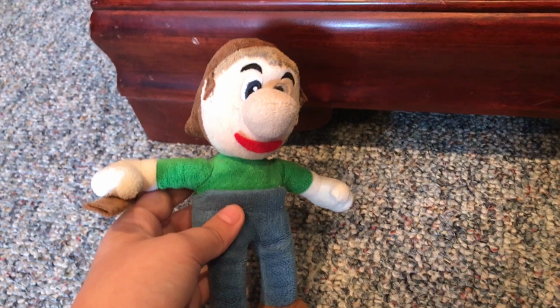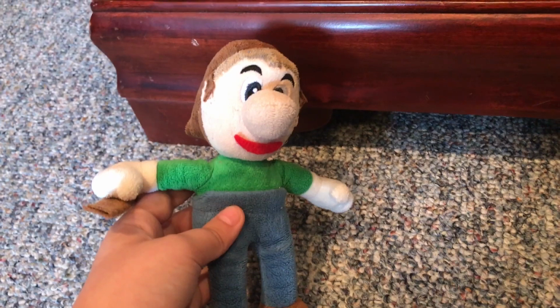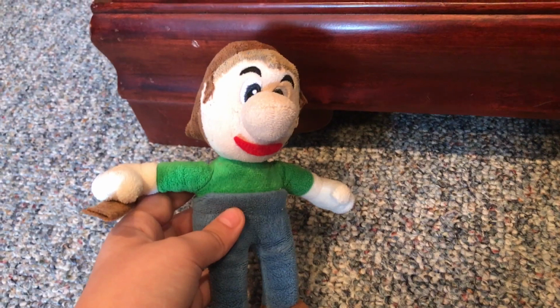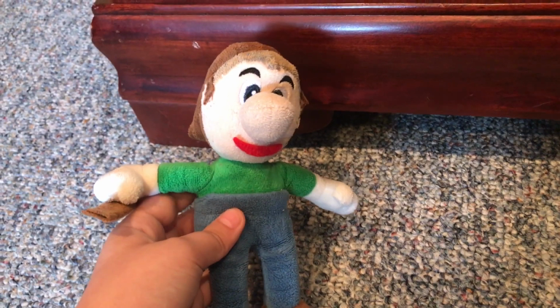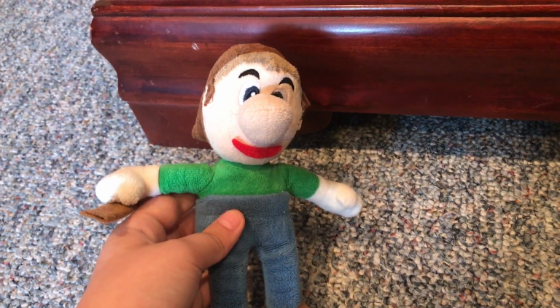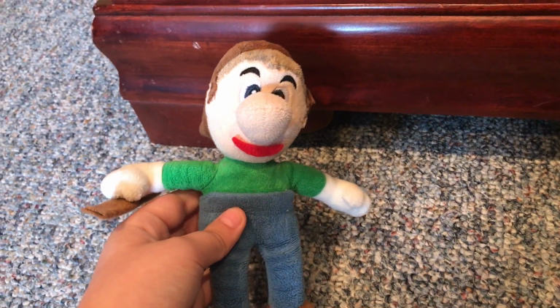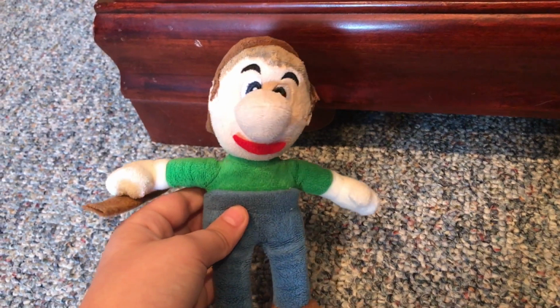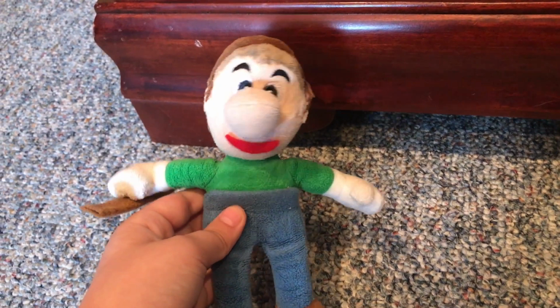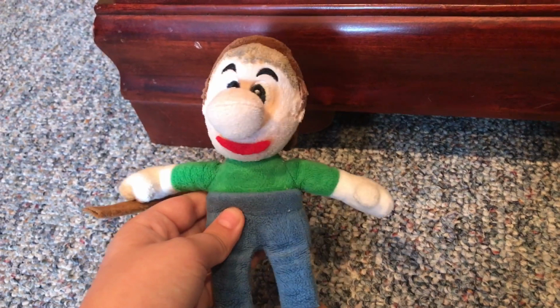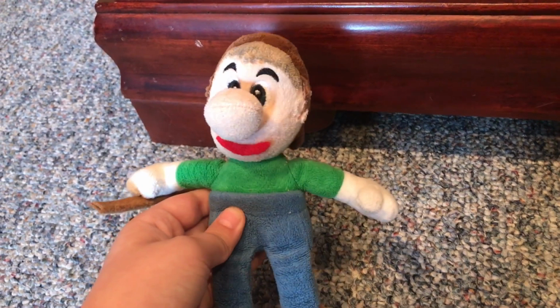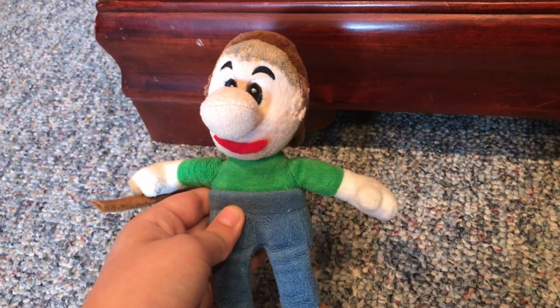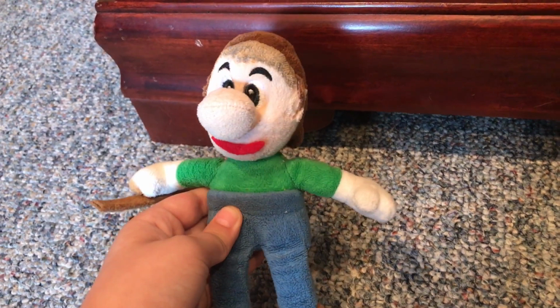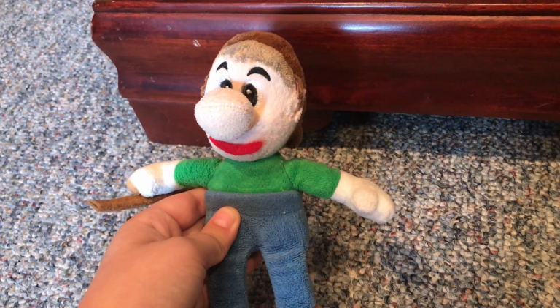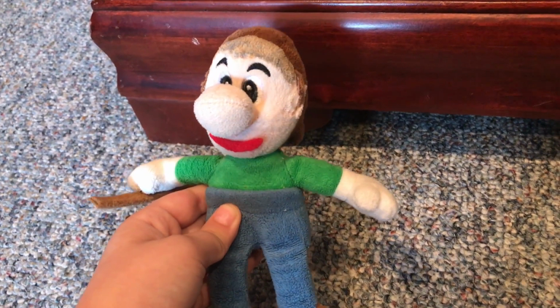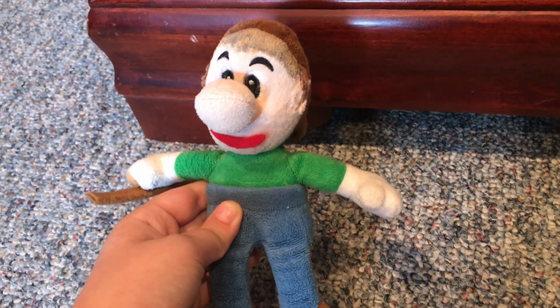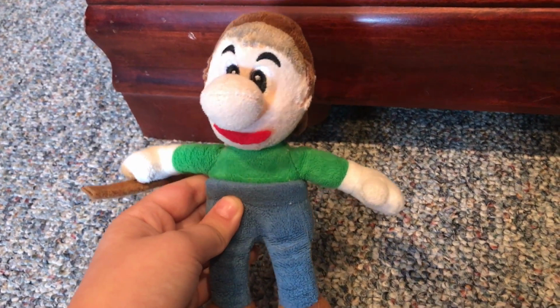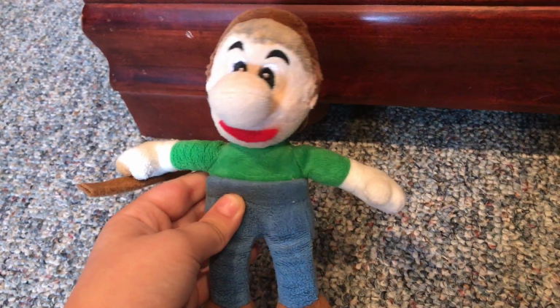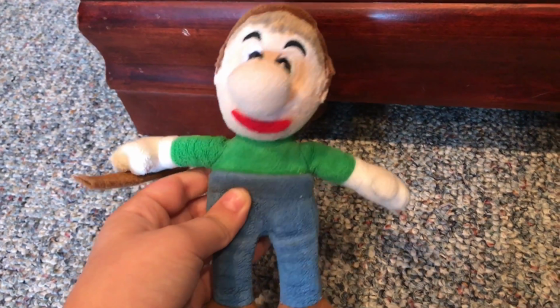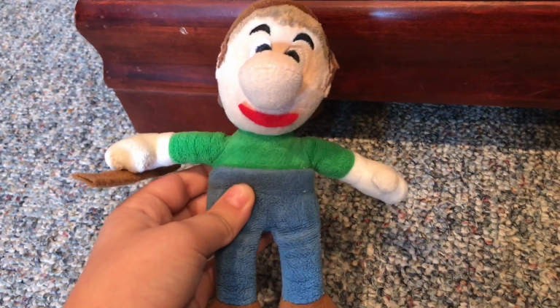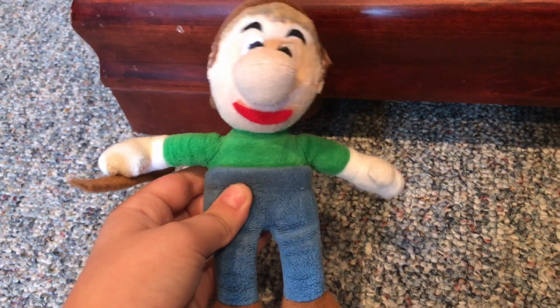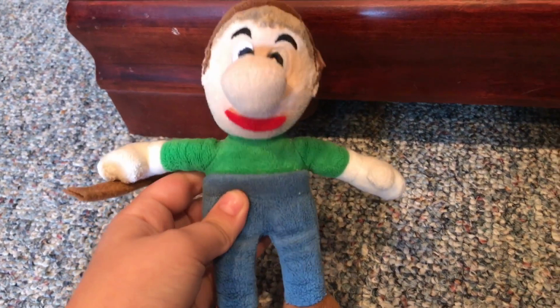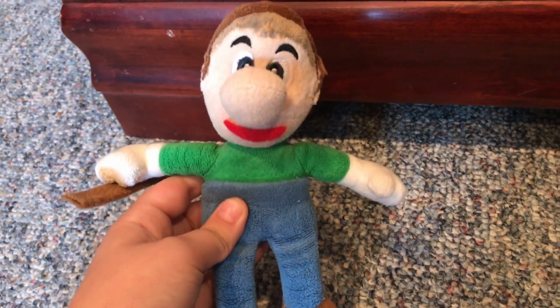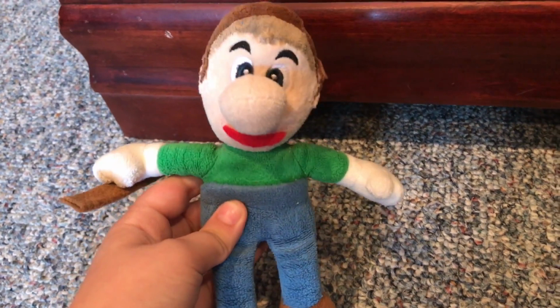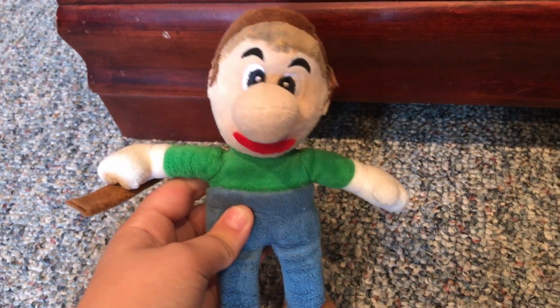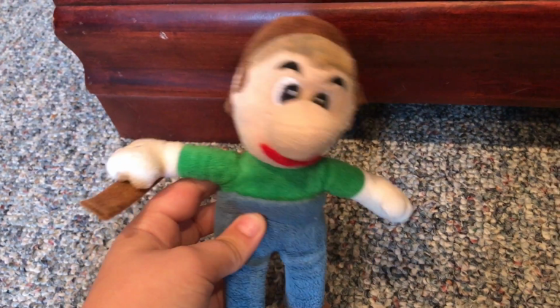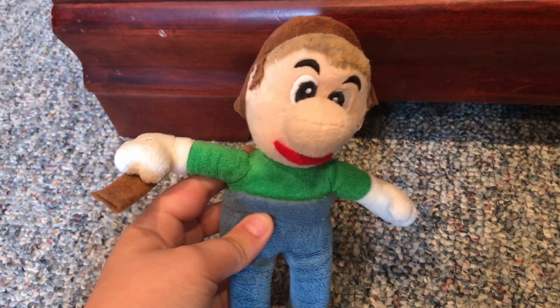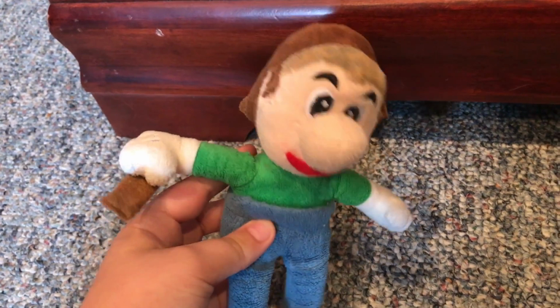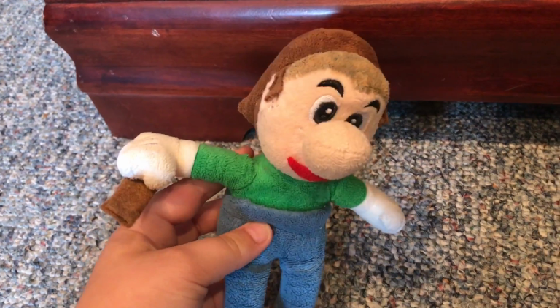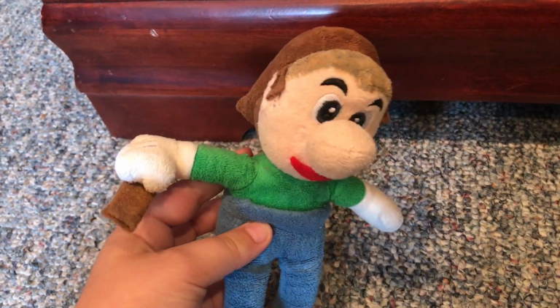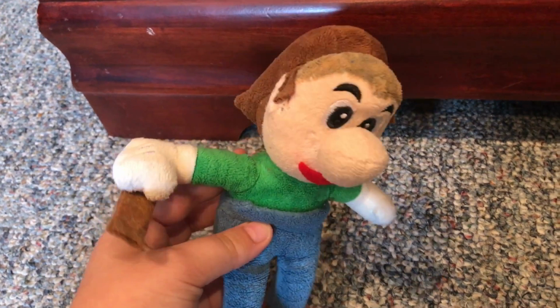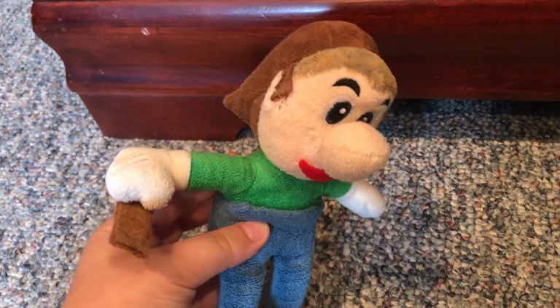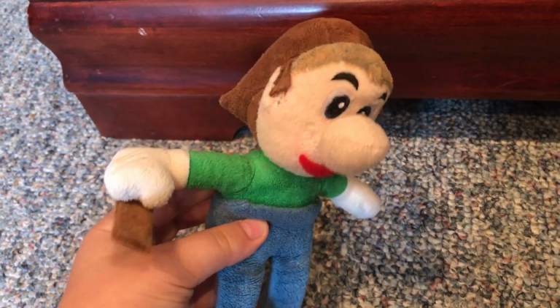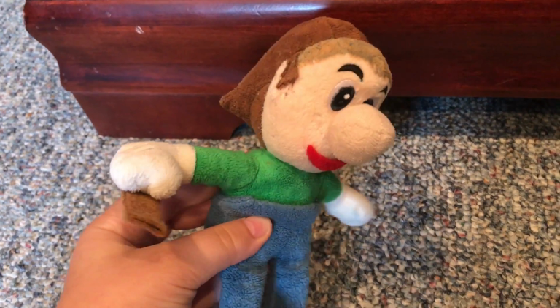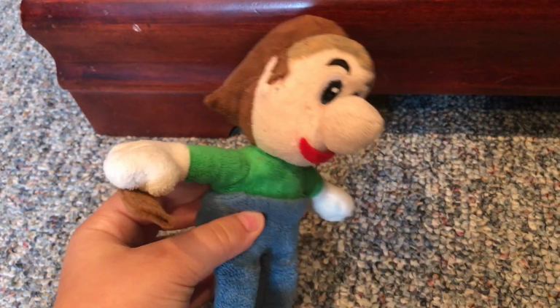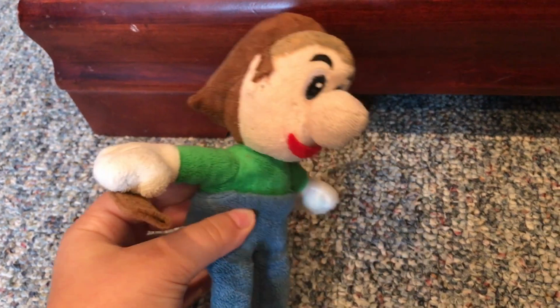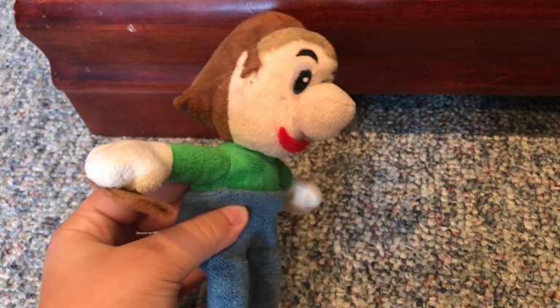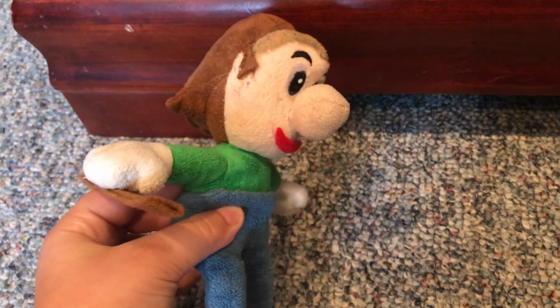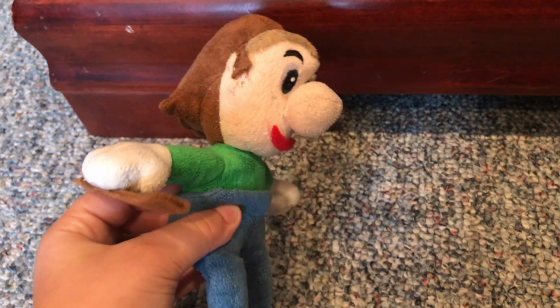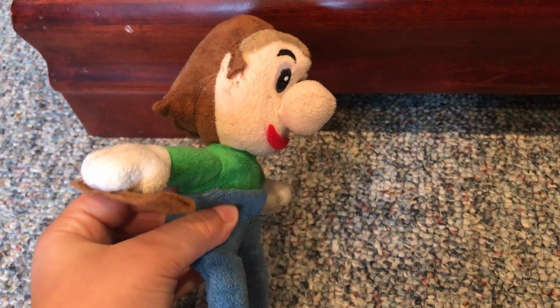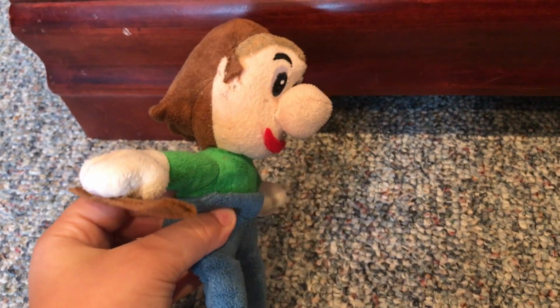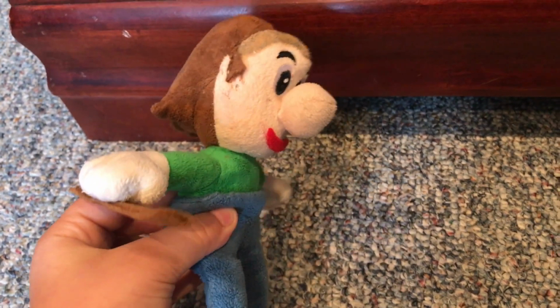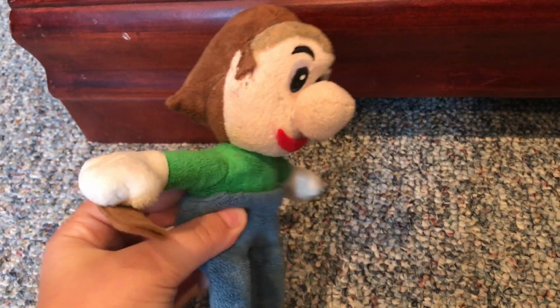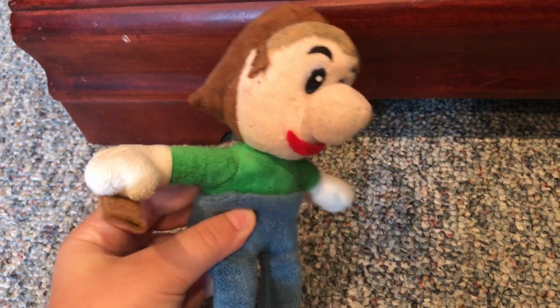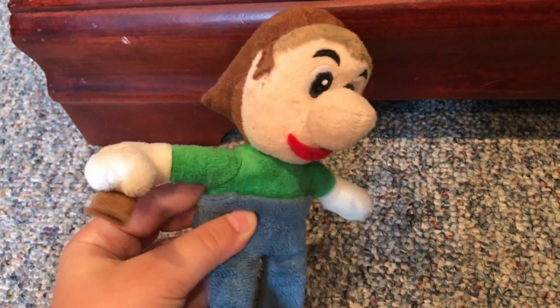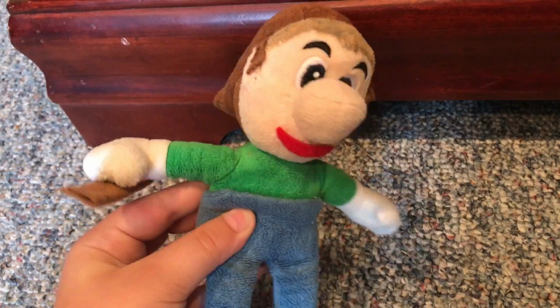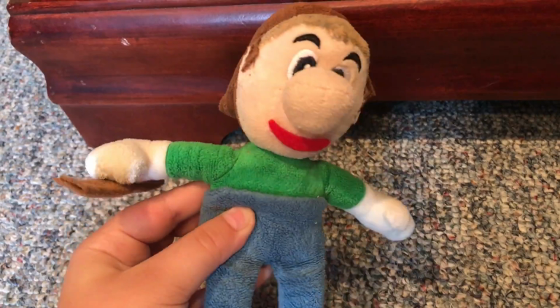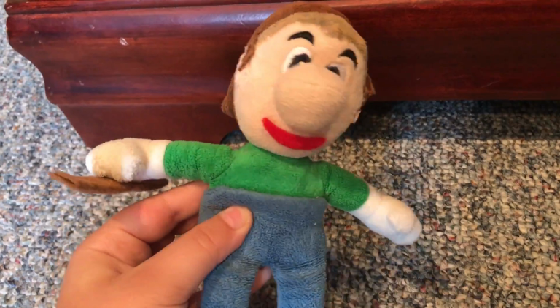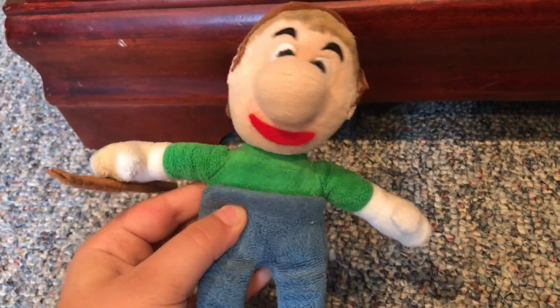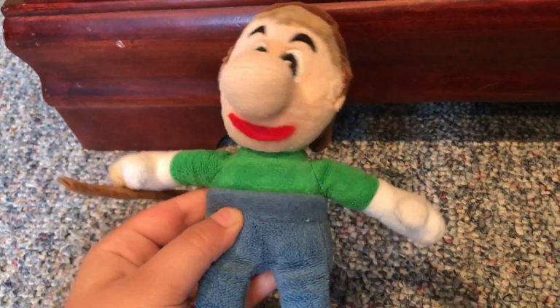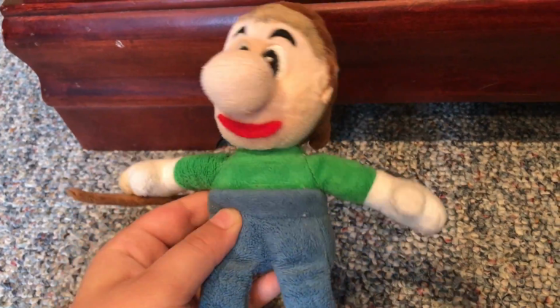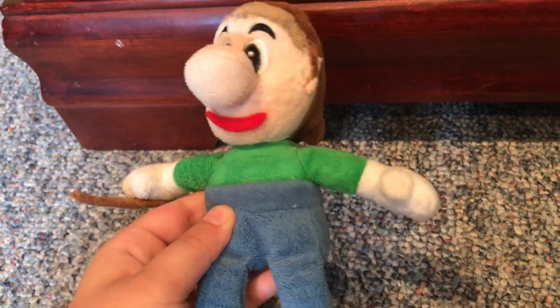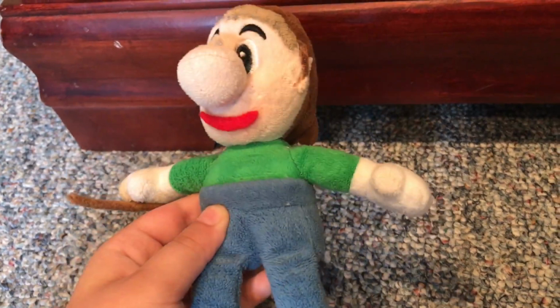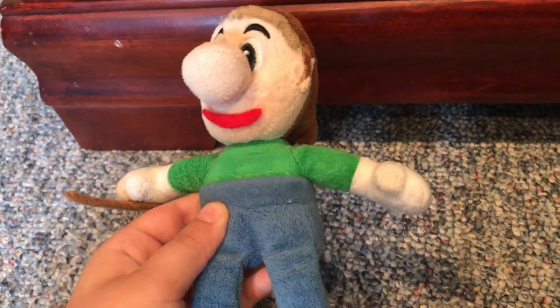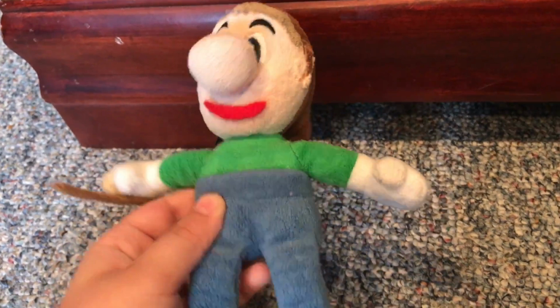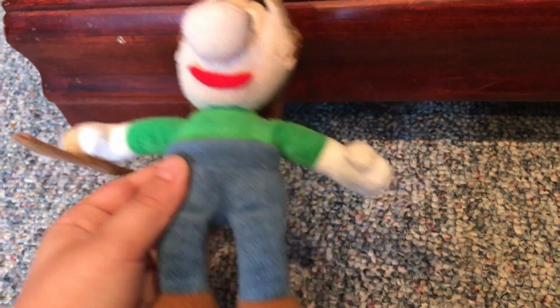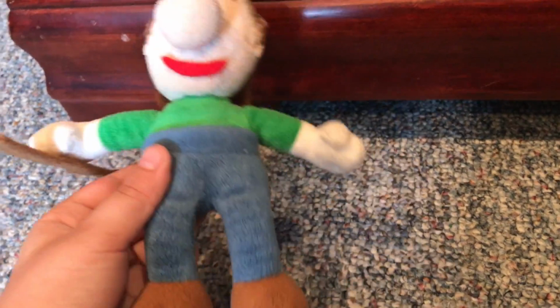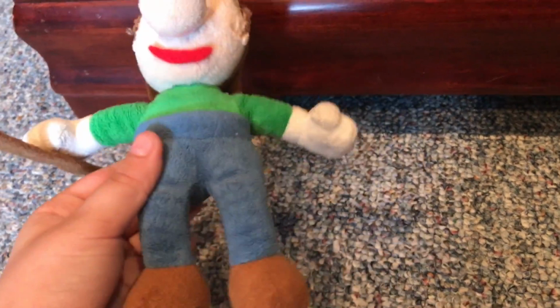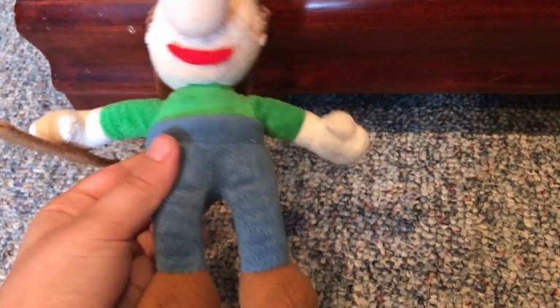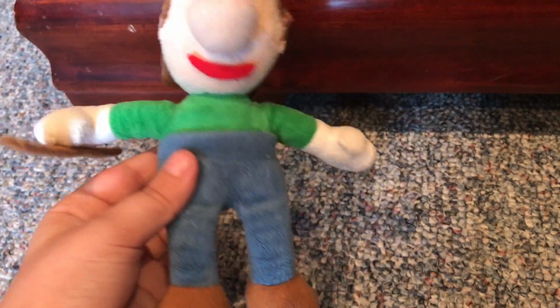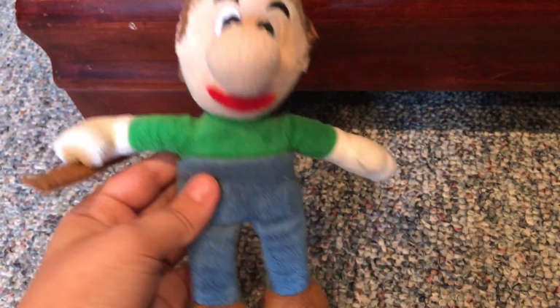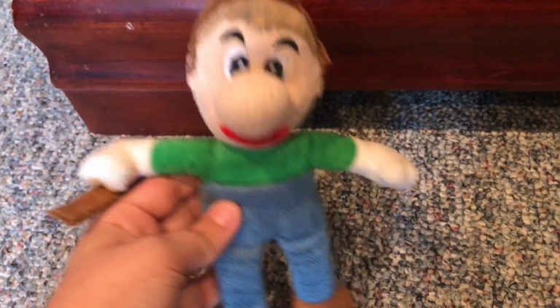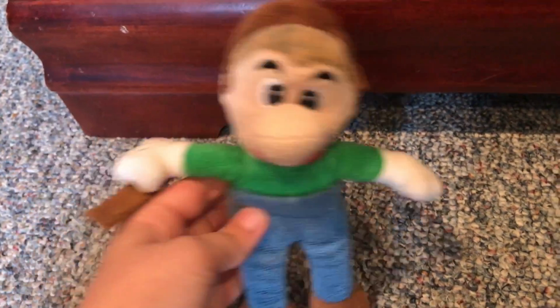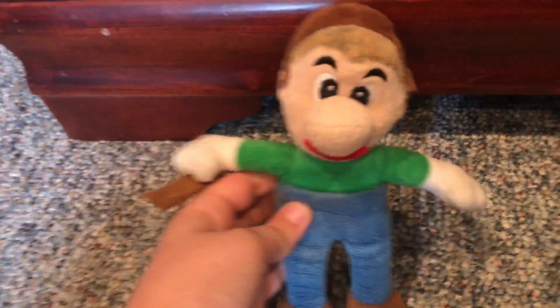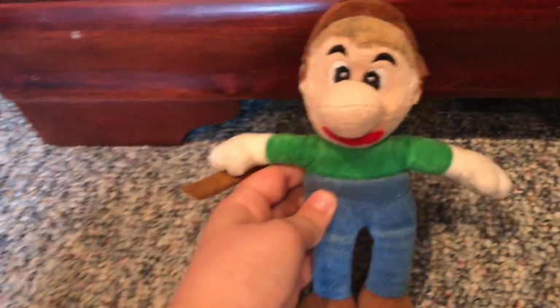Hey guys, so today I'm going to be doing a review on my custom-made Baldi's Basics plush.